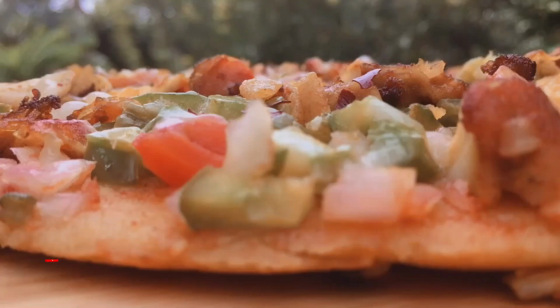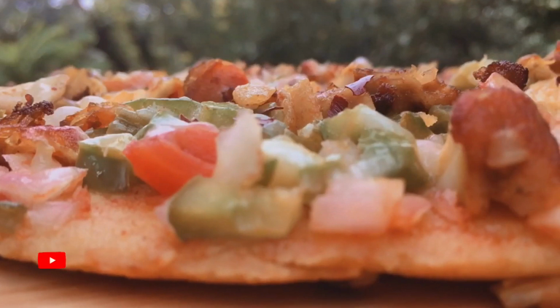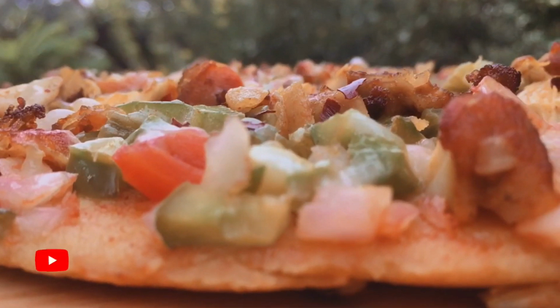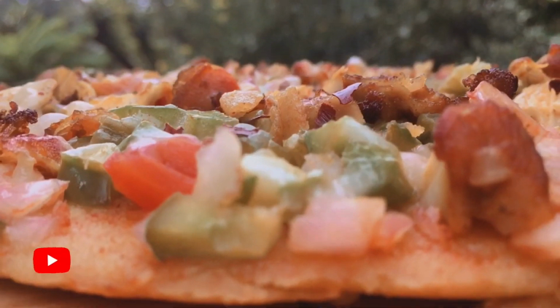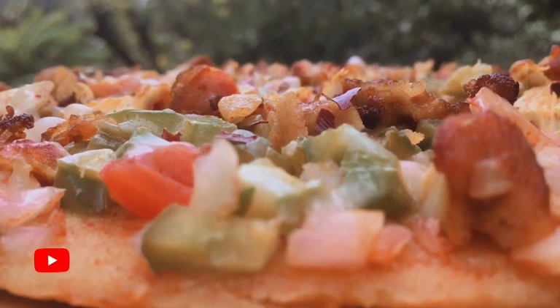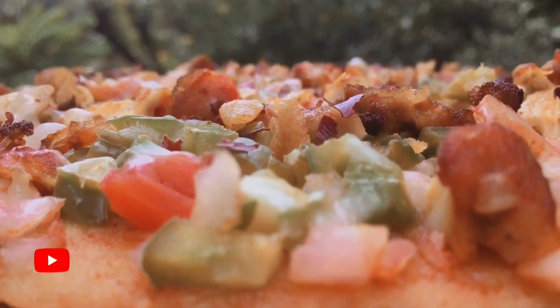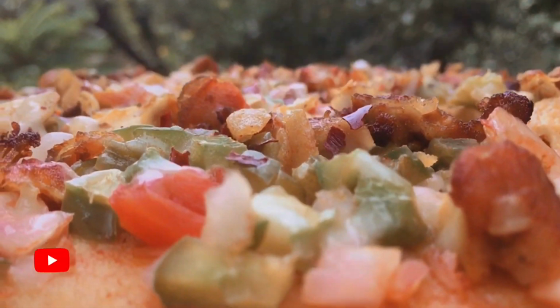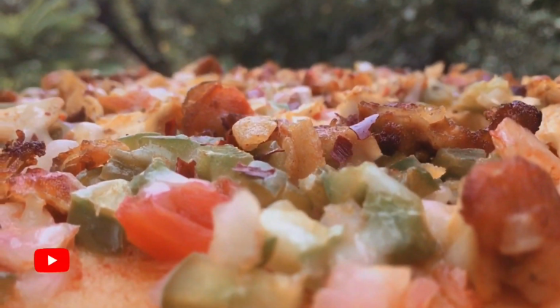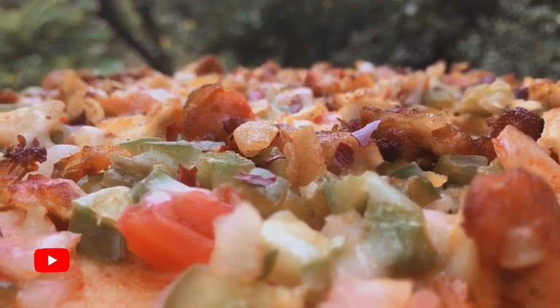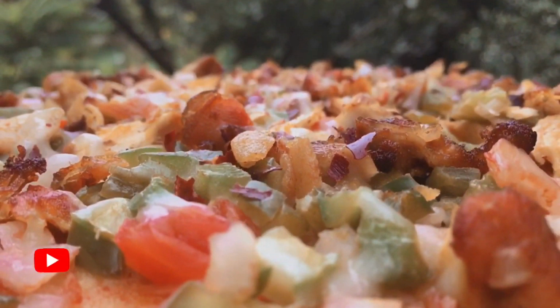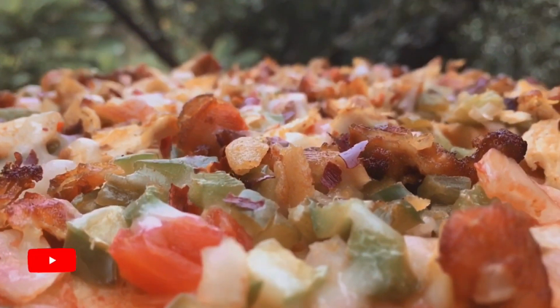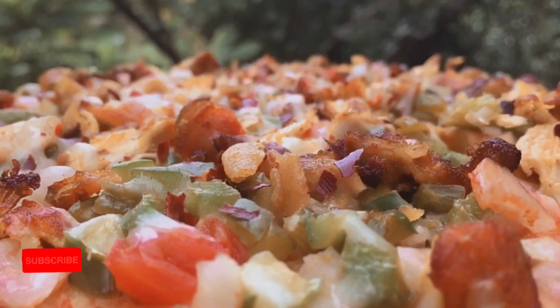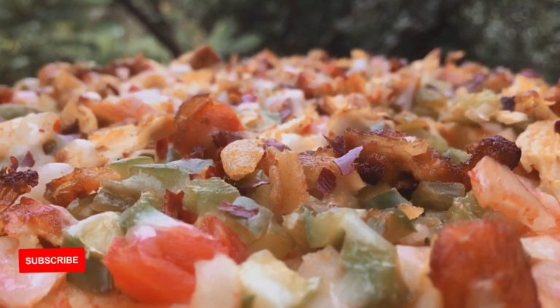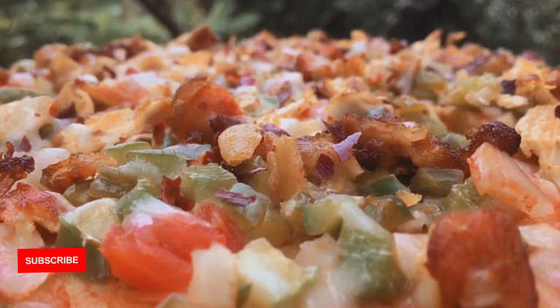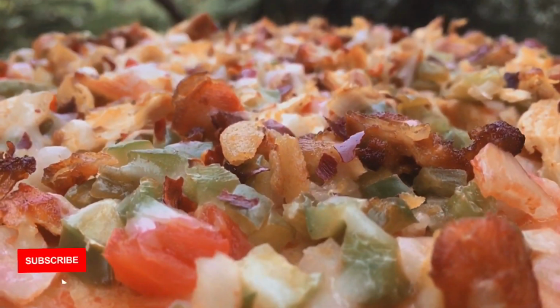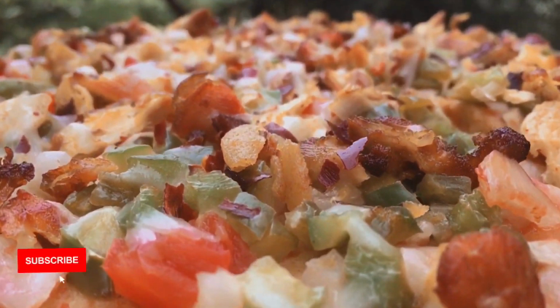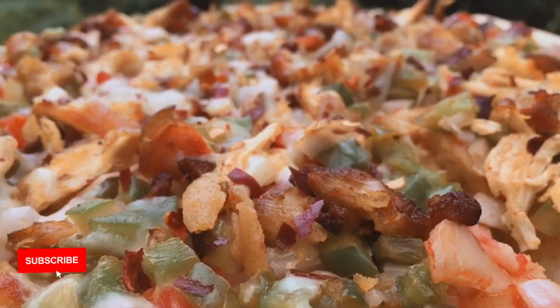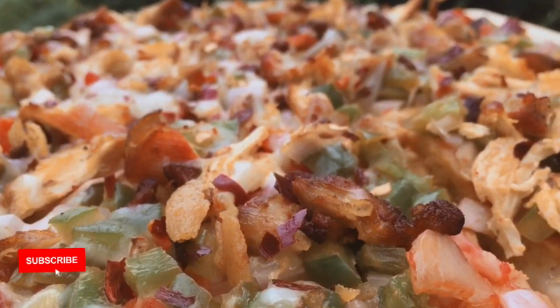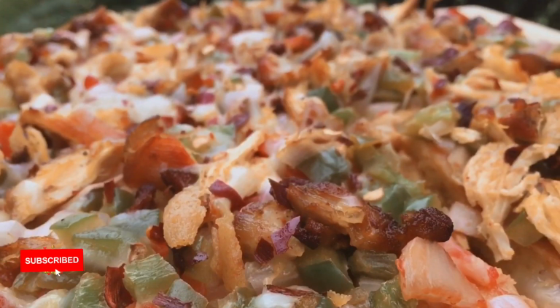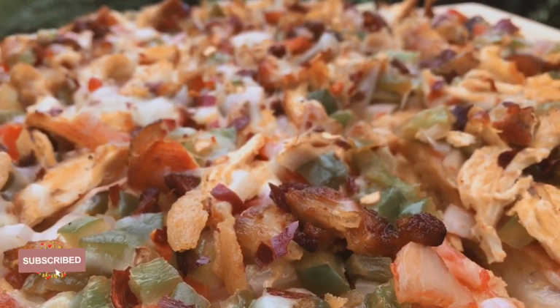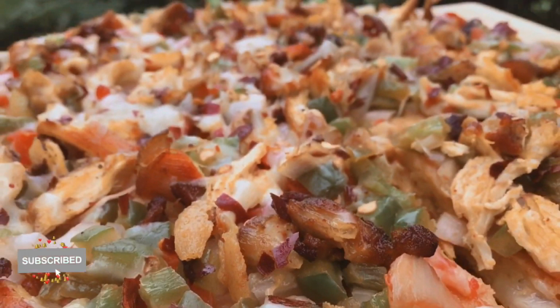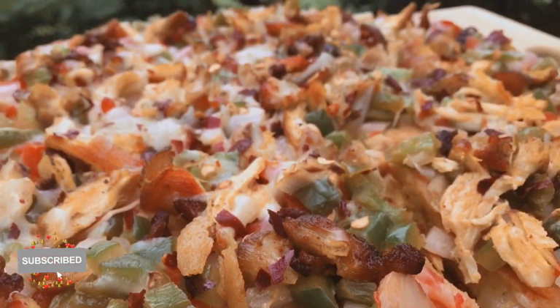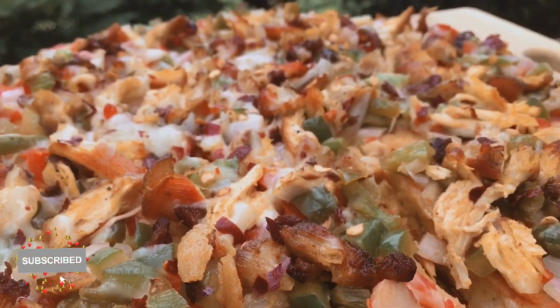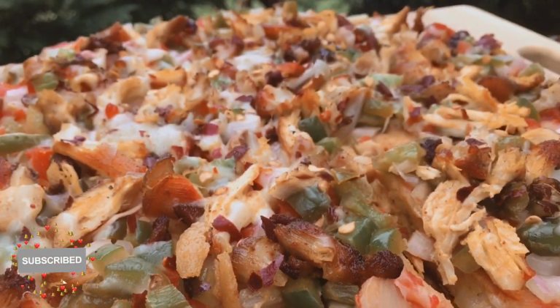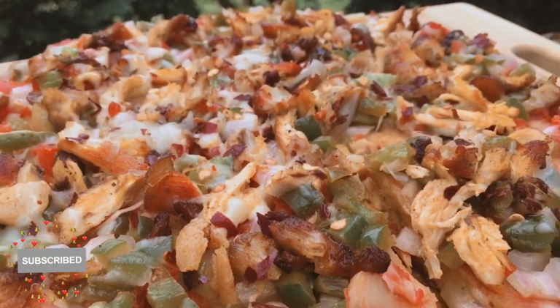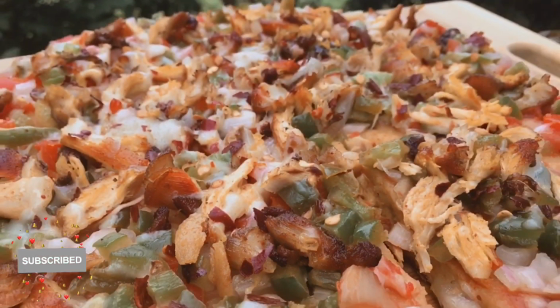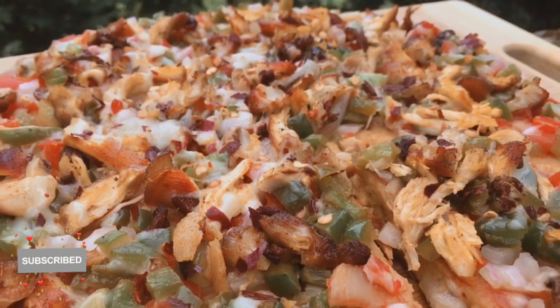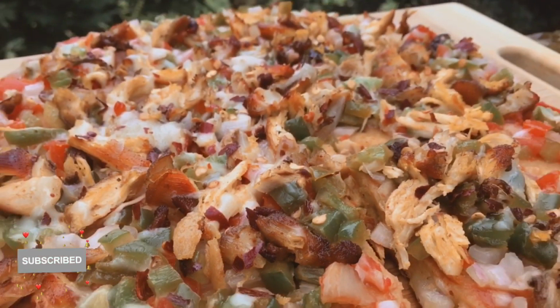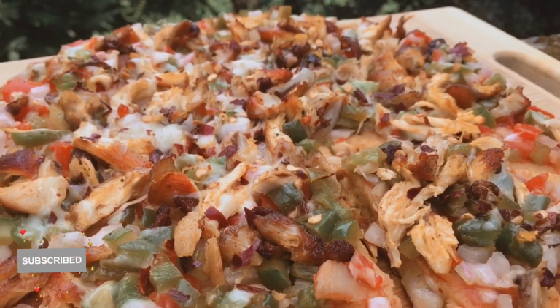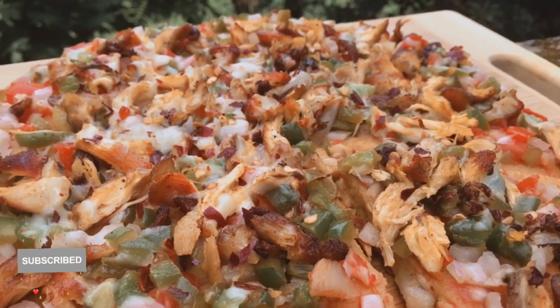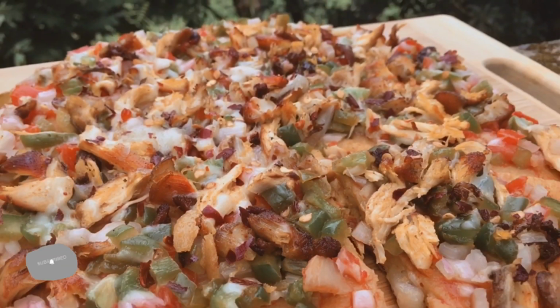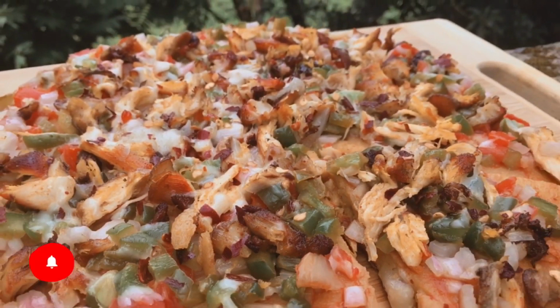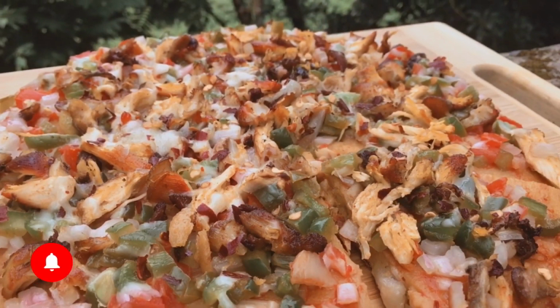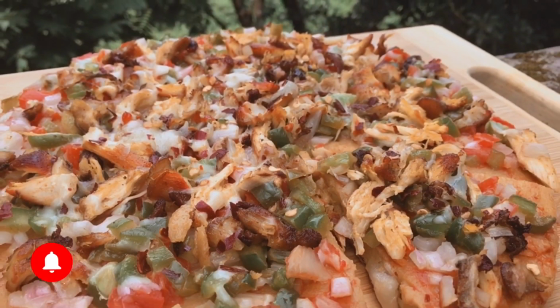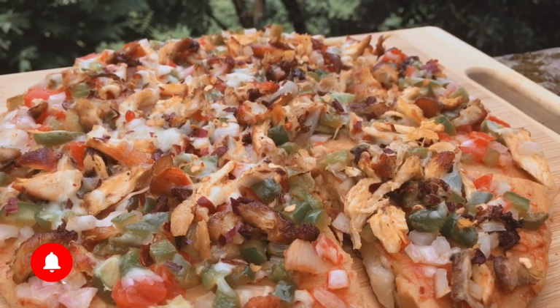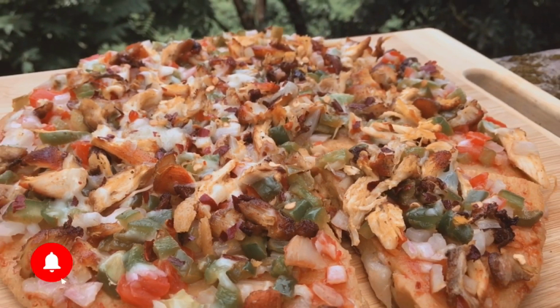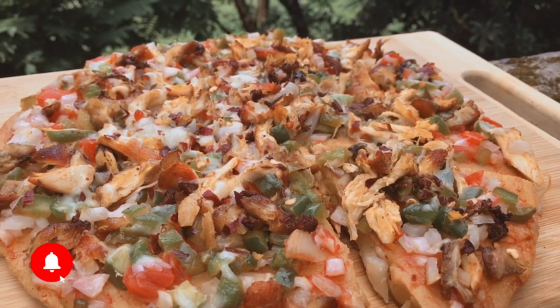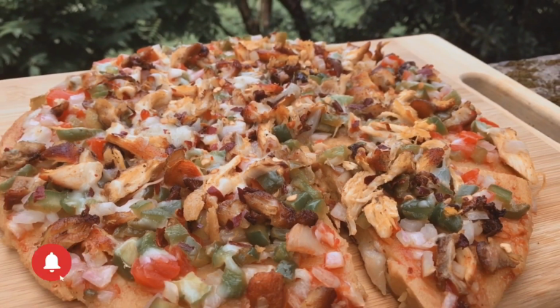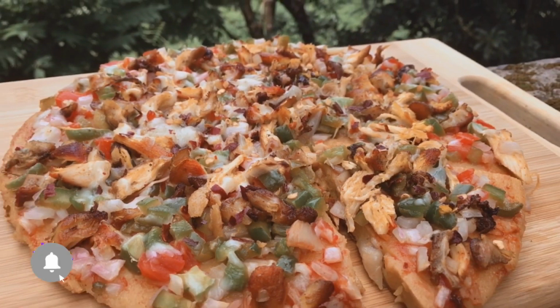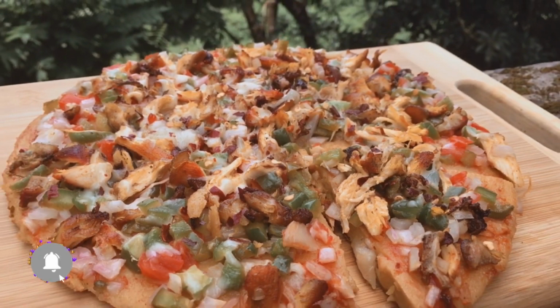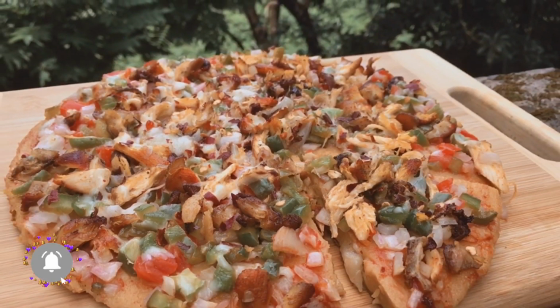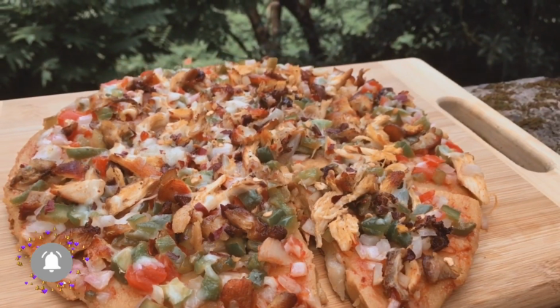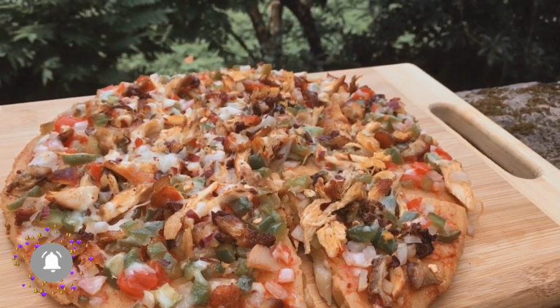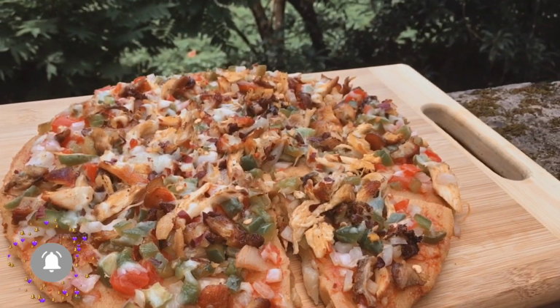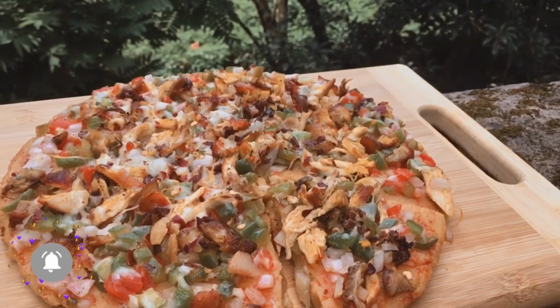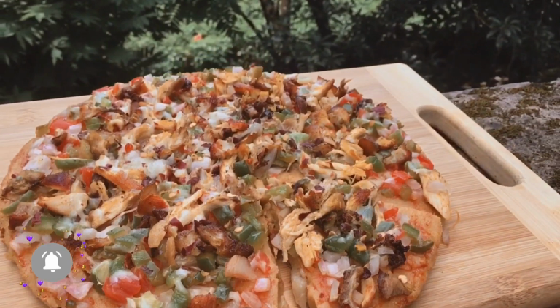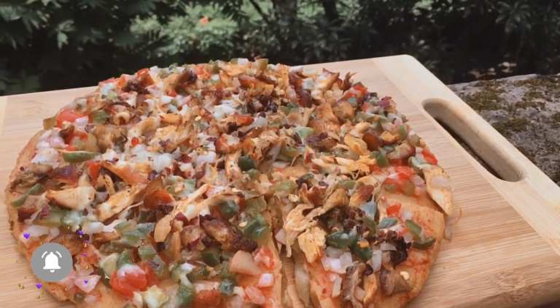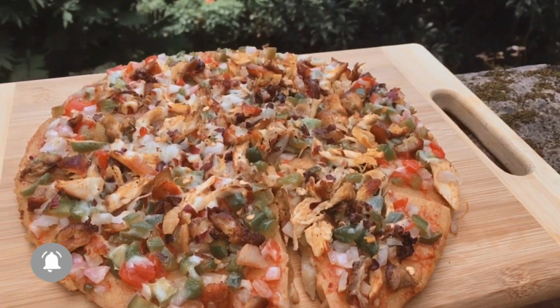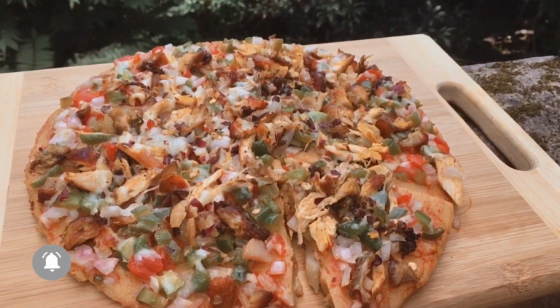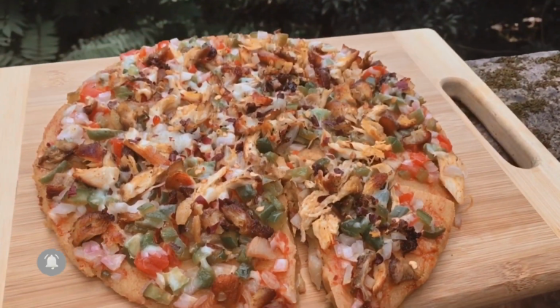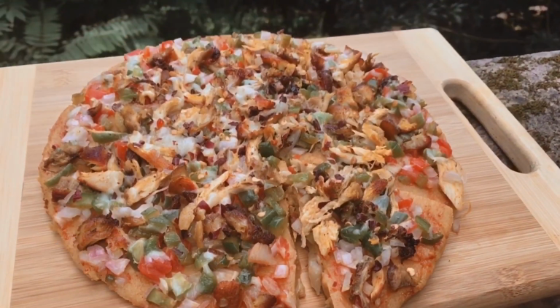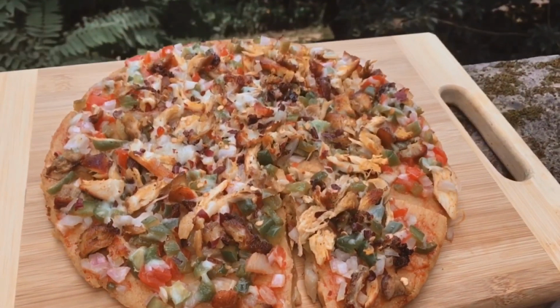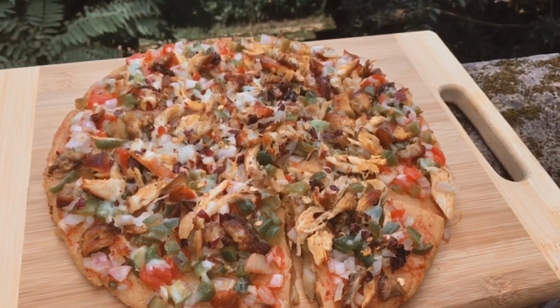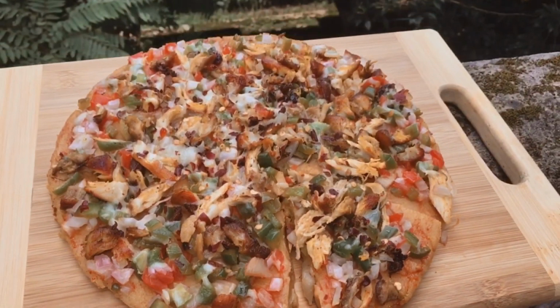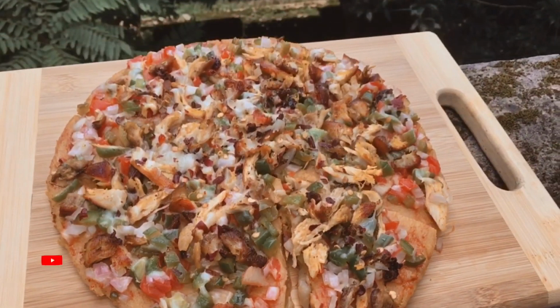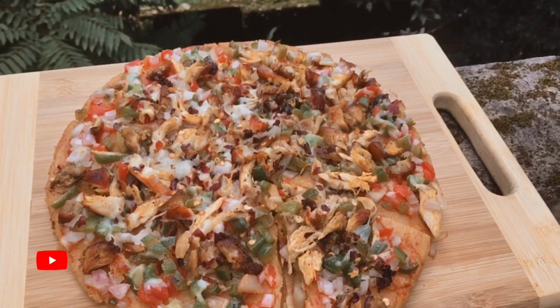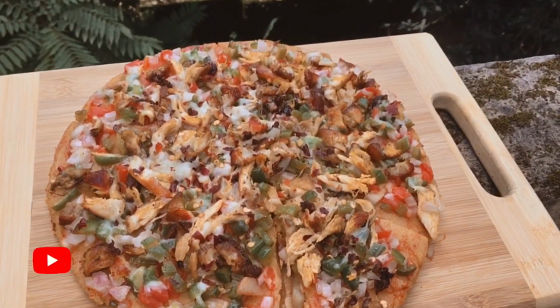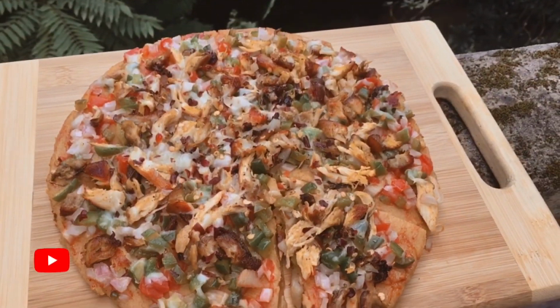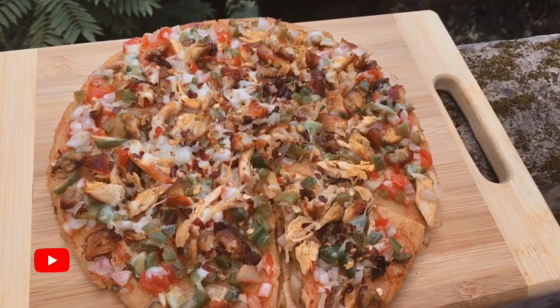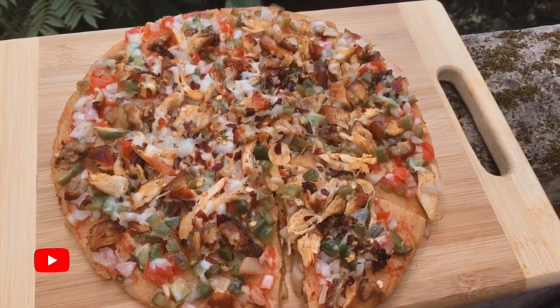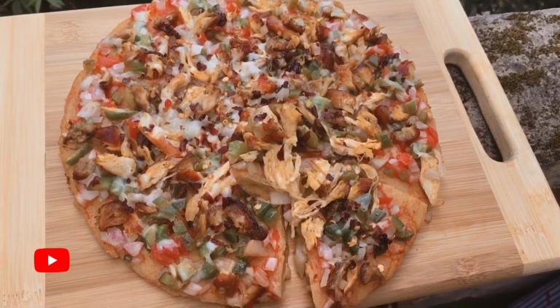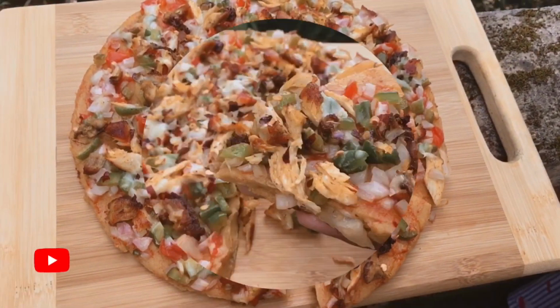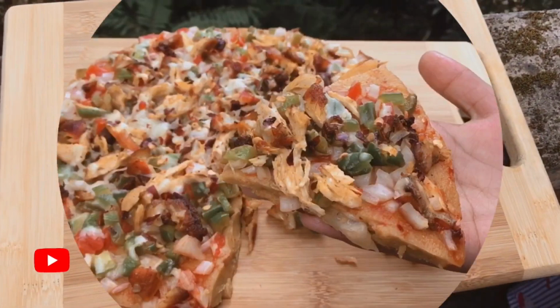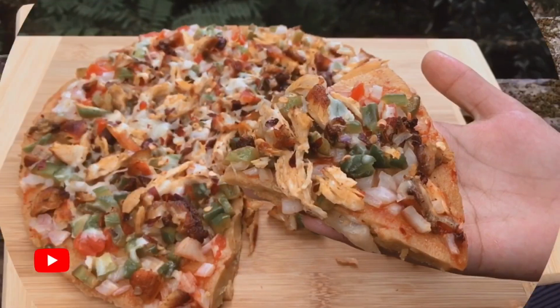Hello guys, Assalamualaikum. Welcome to my YouTube channel. Now we are going to make this easy and tasty recipe.